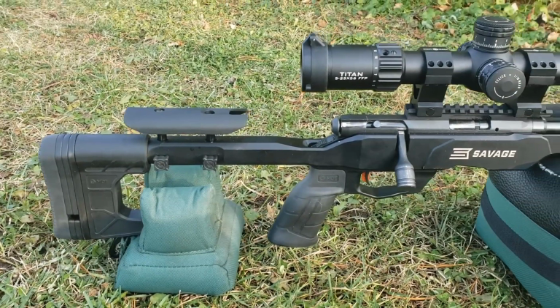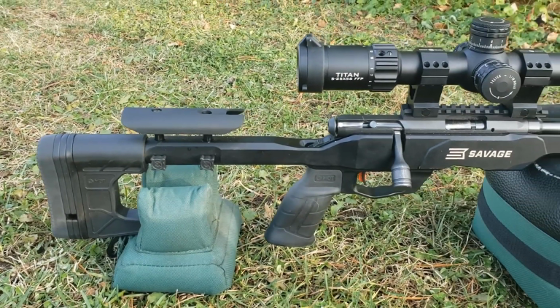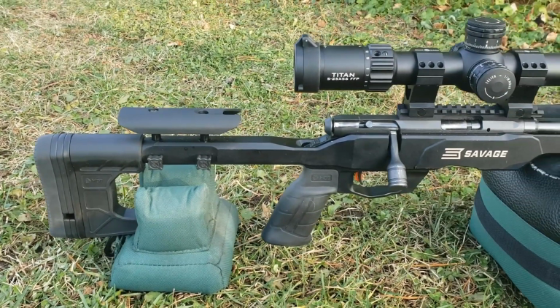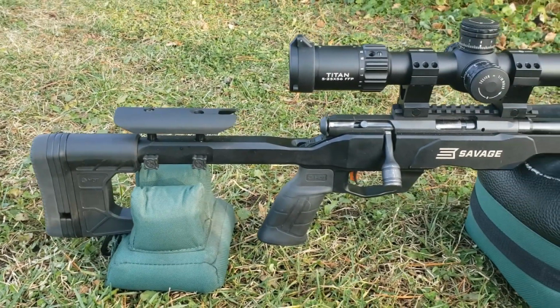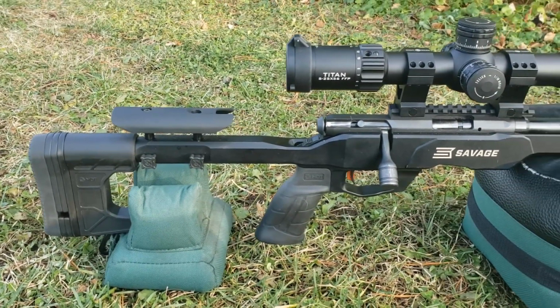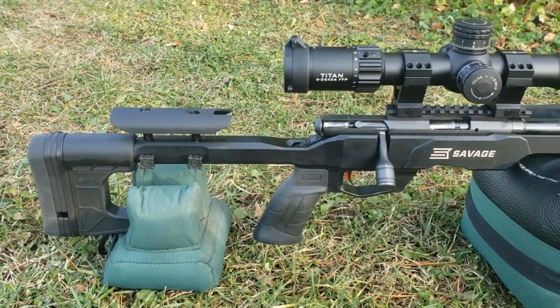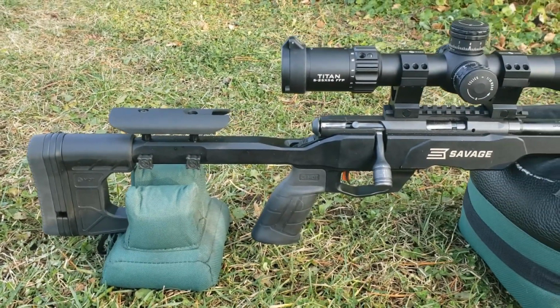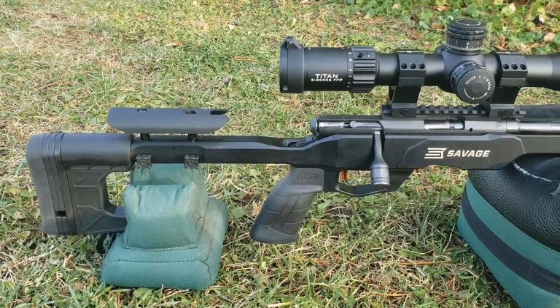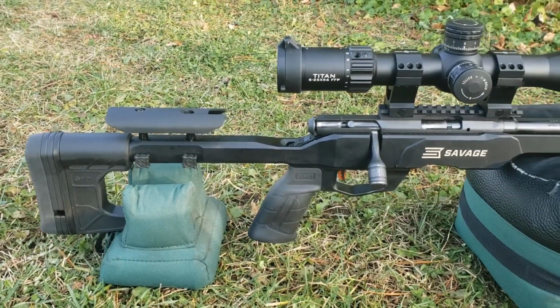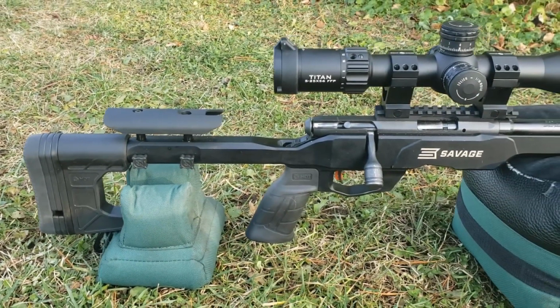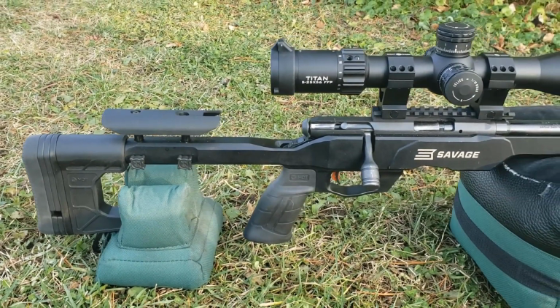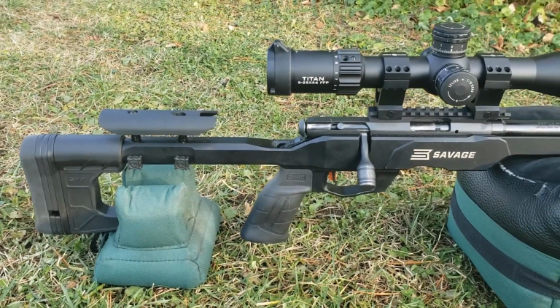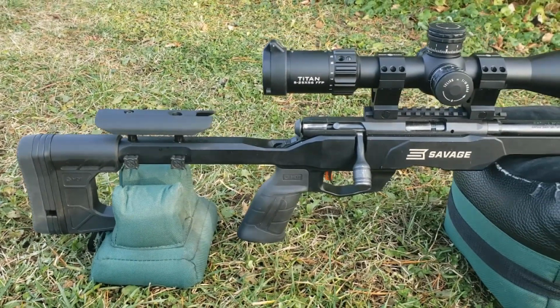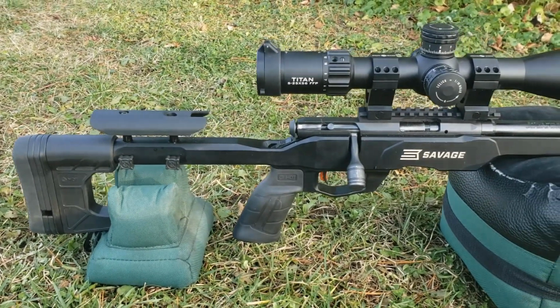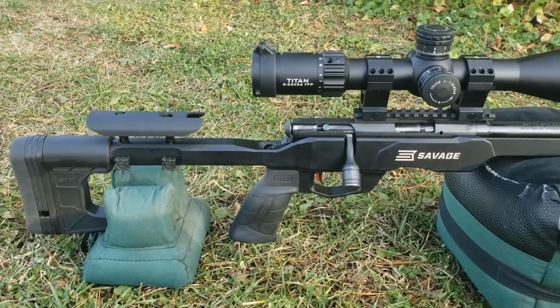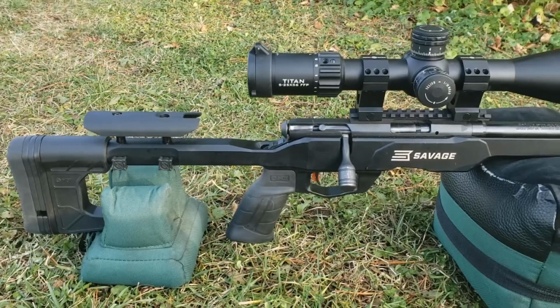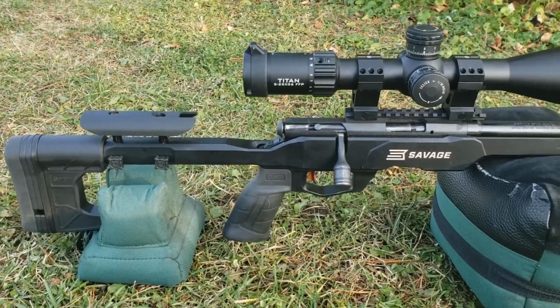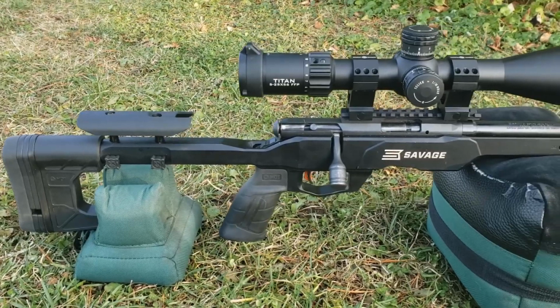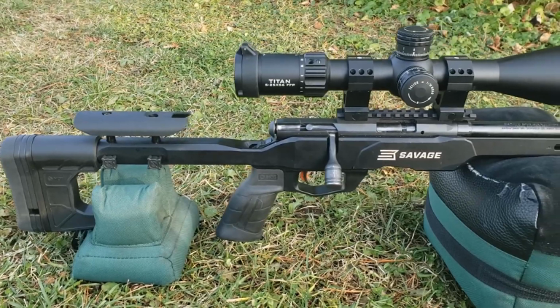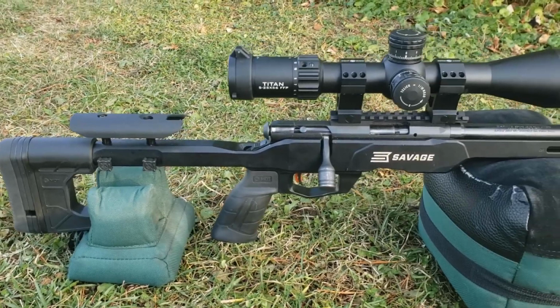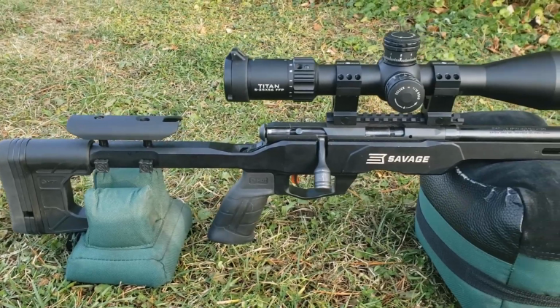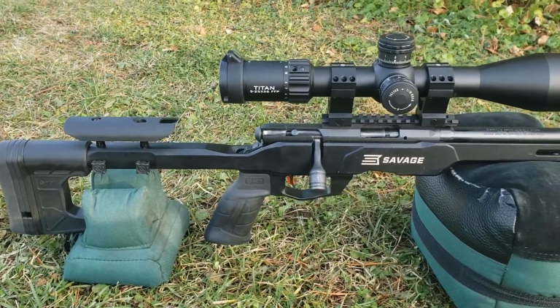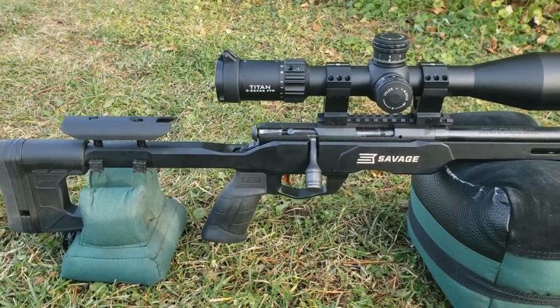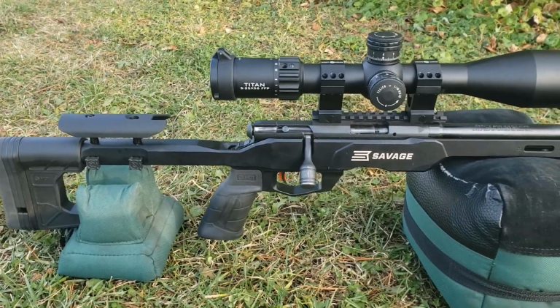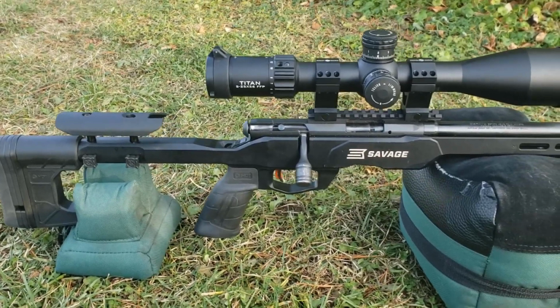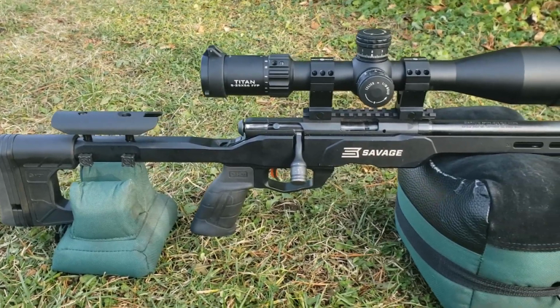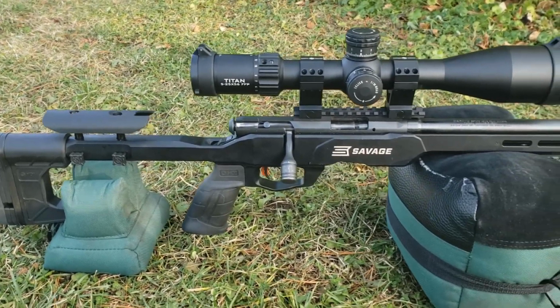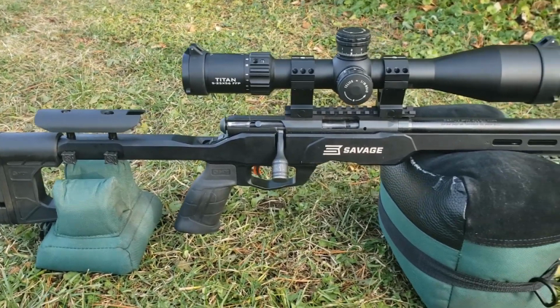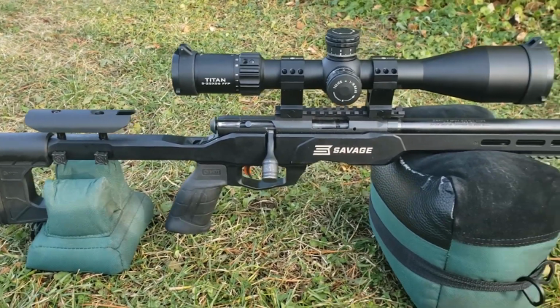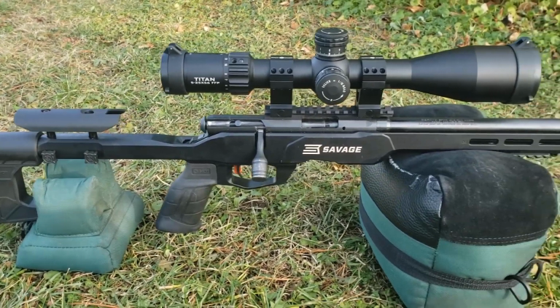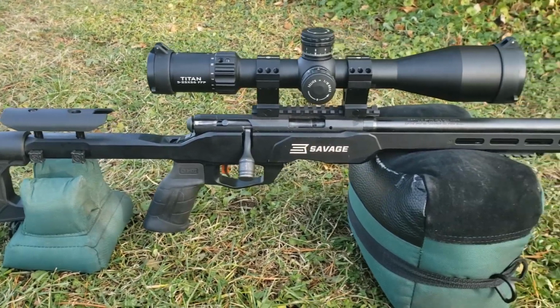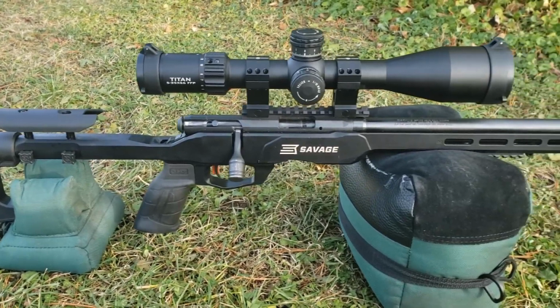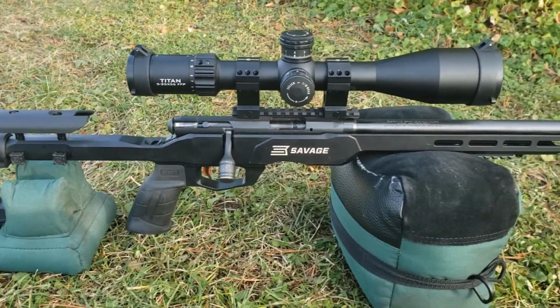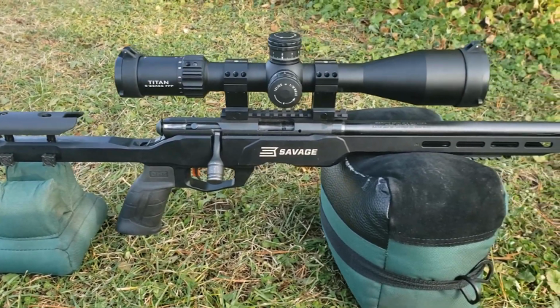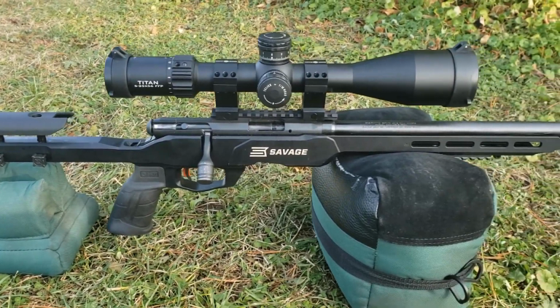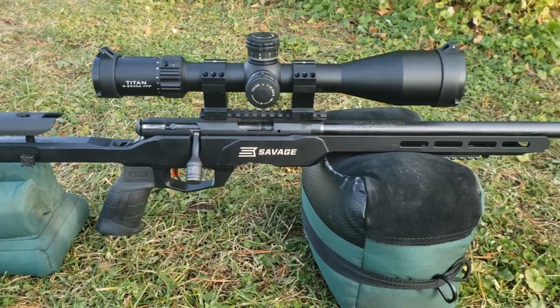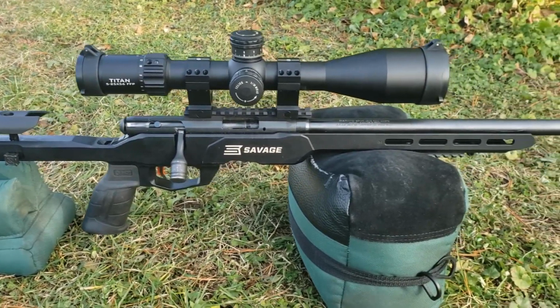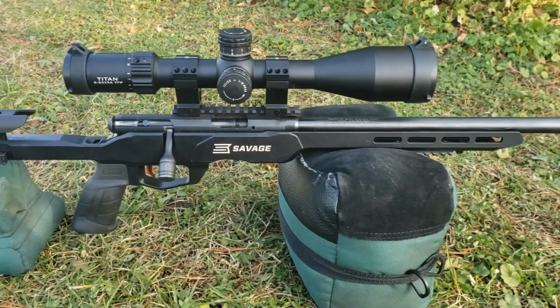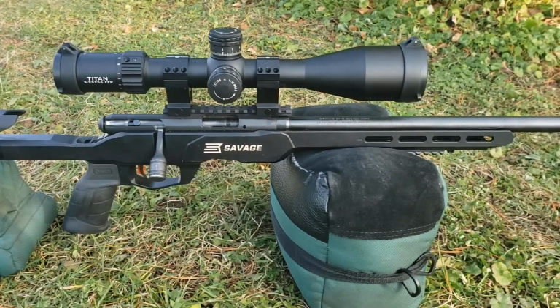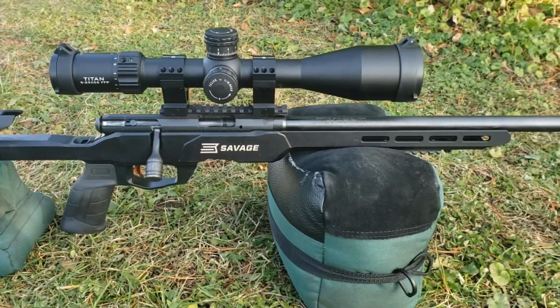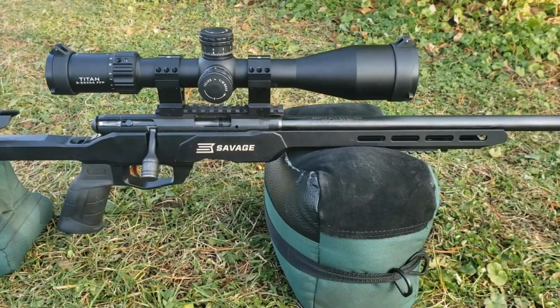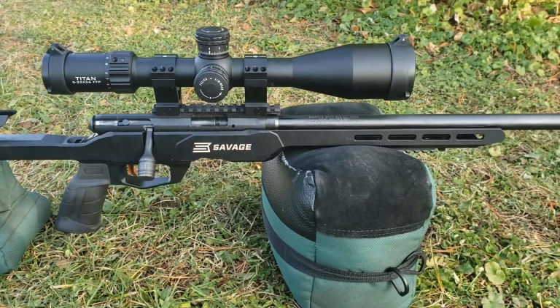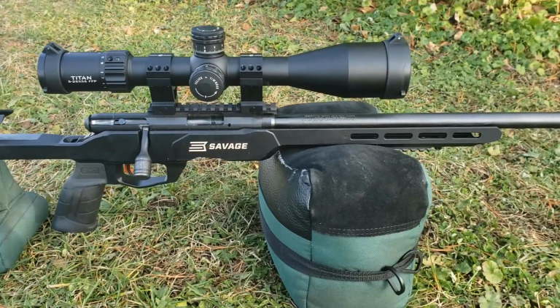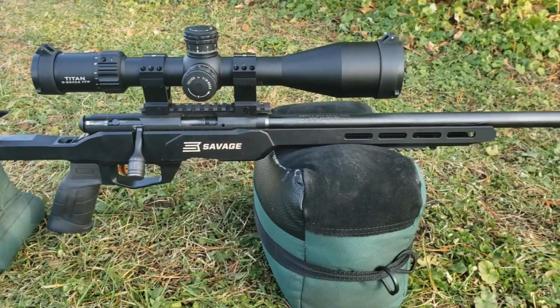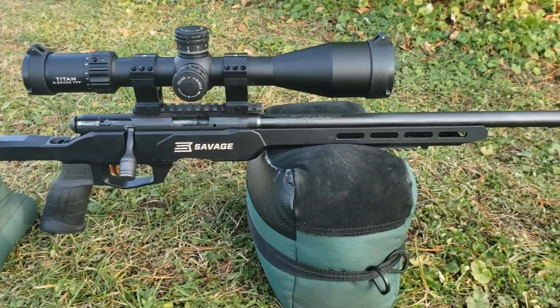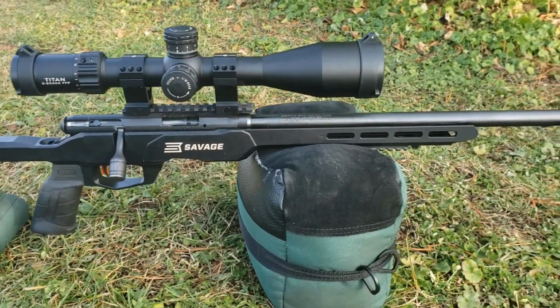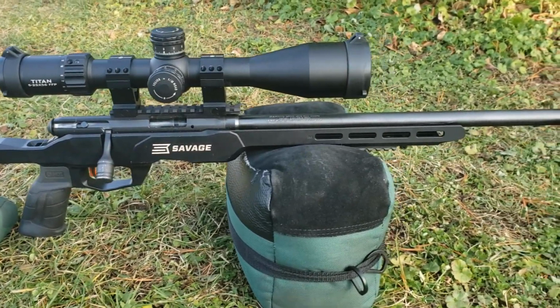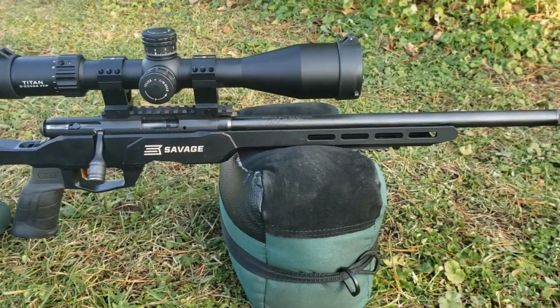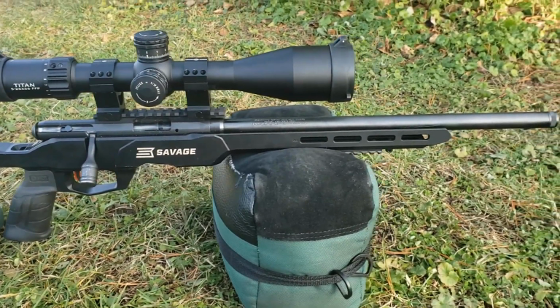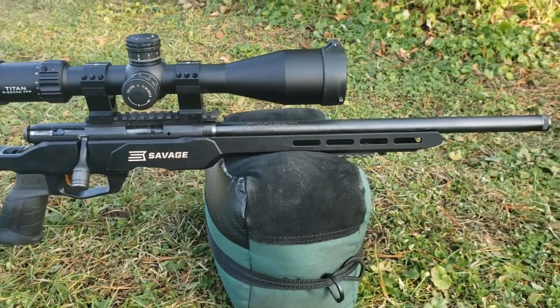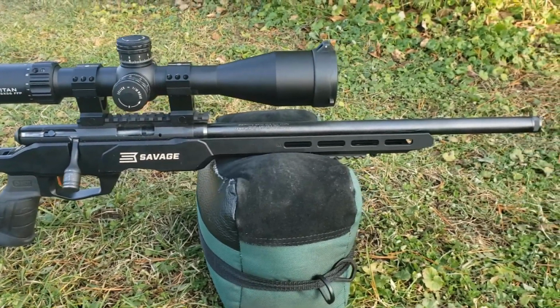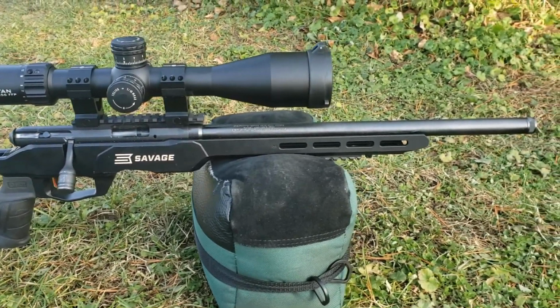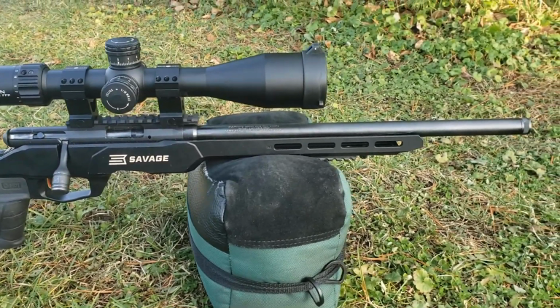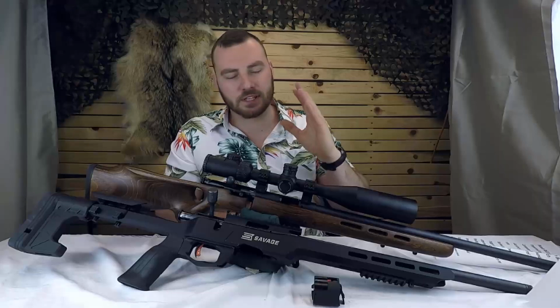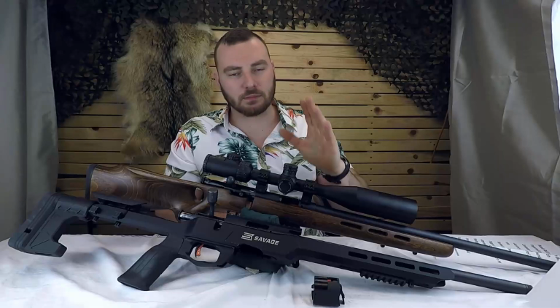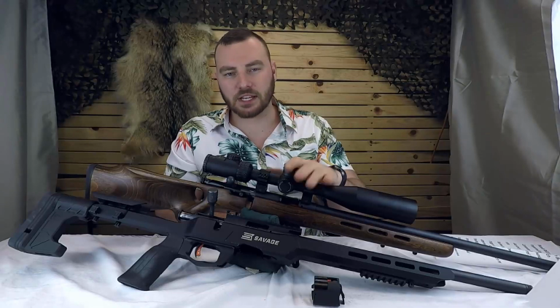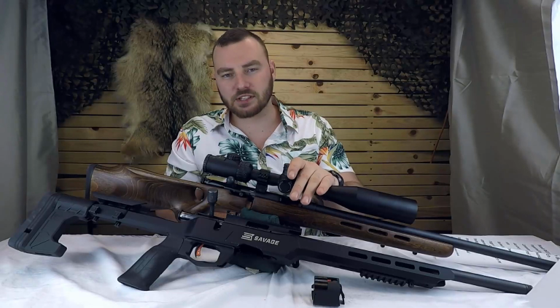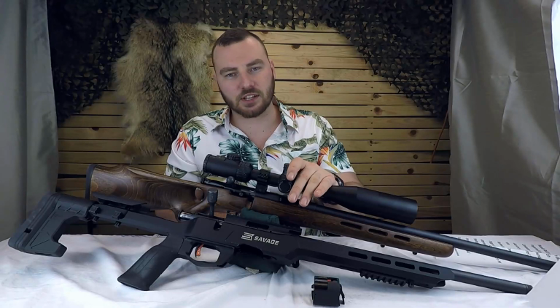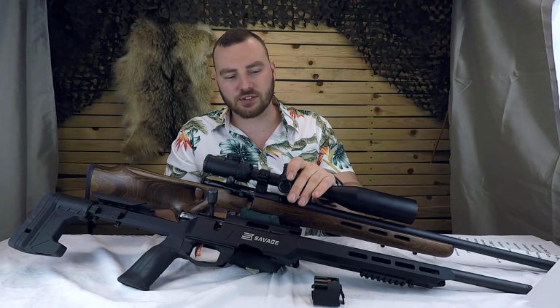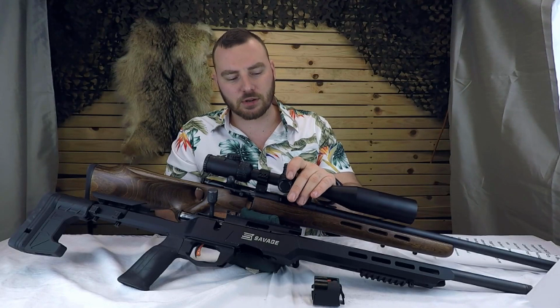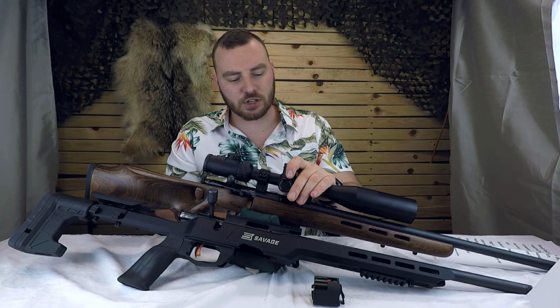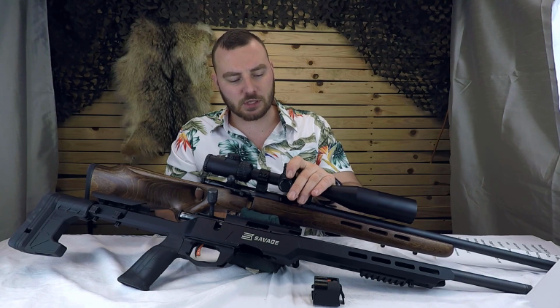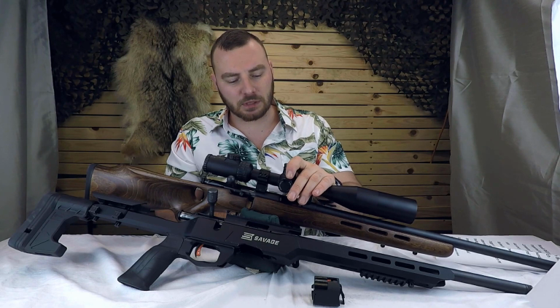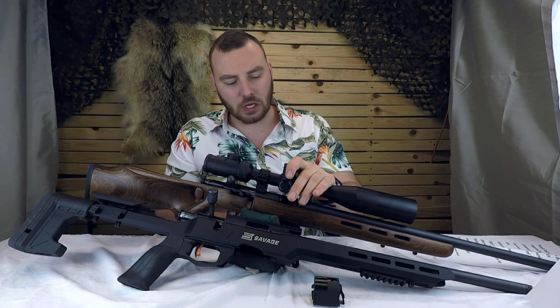We've done reviews on both of these rifles. If you want to watch both of those reviews, there are going to be some links in the description below.